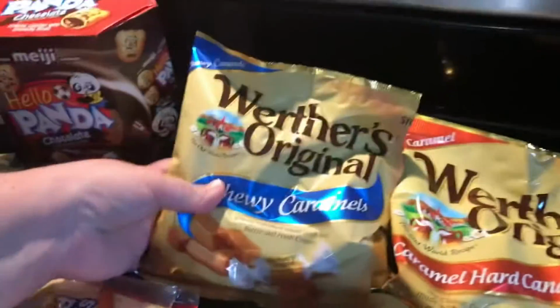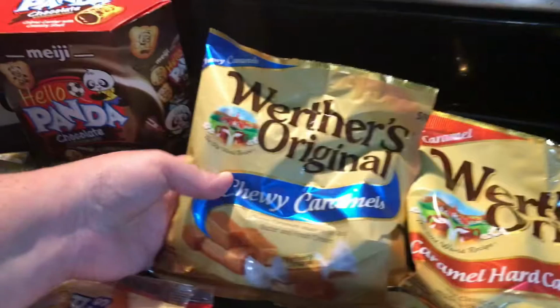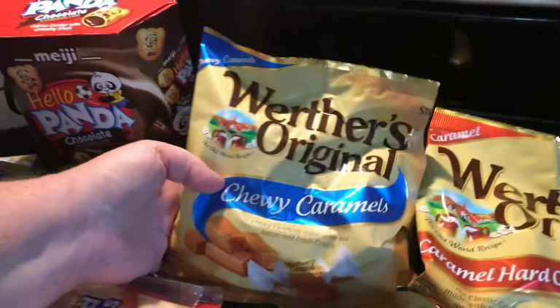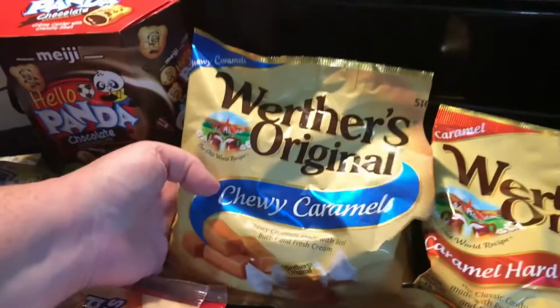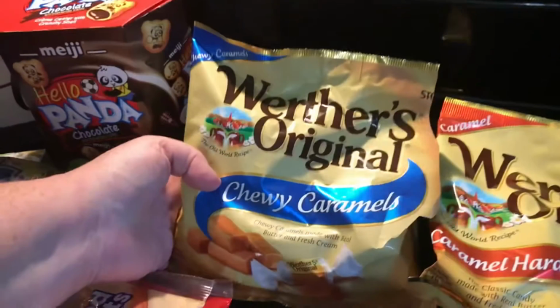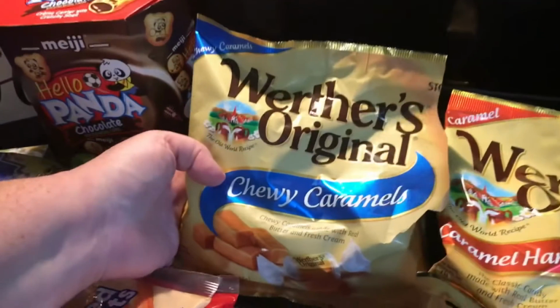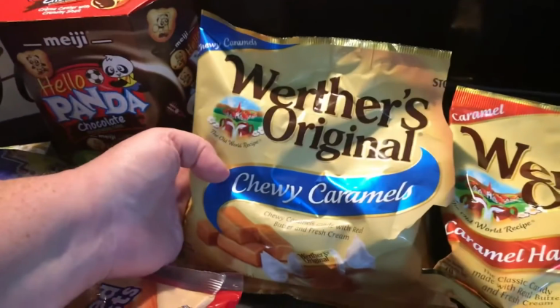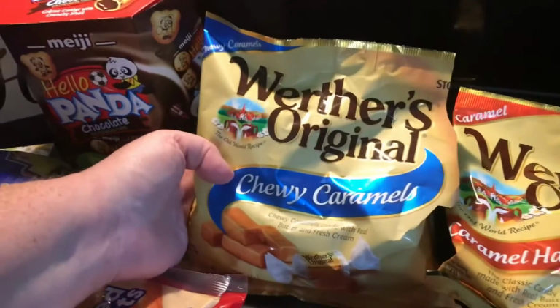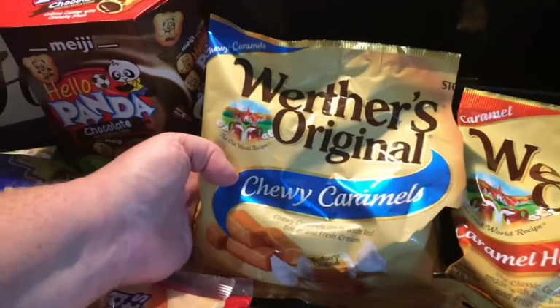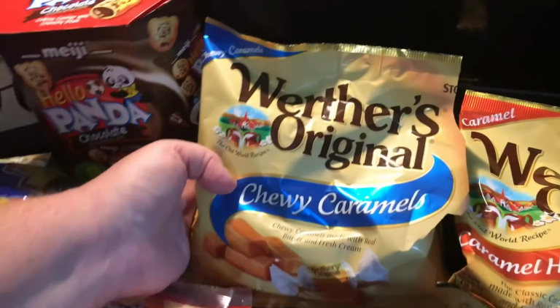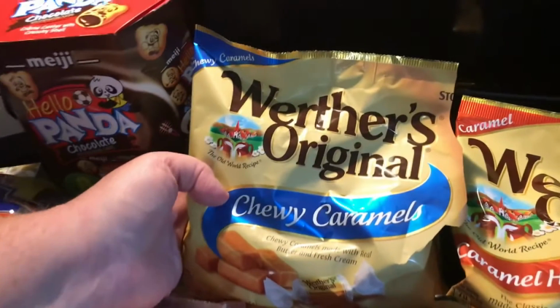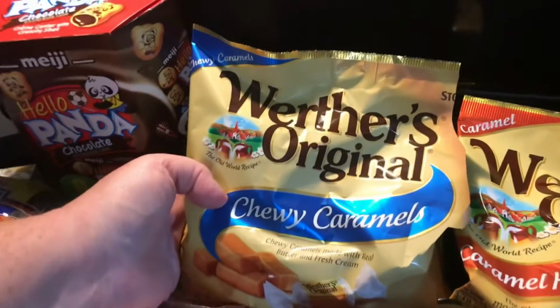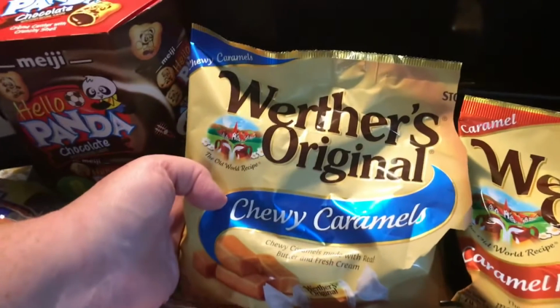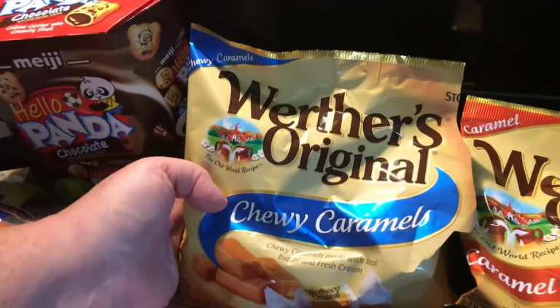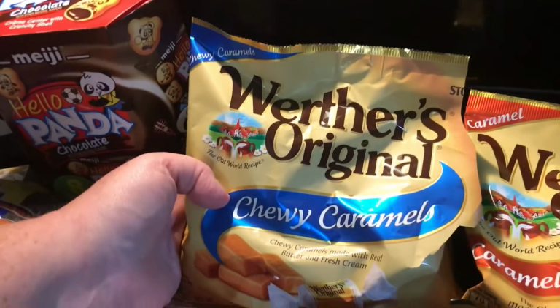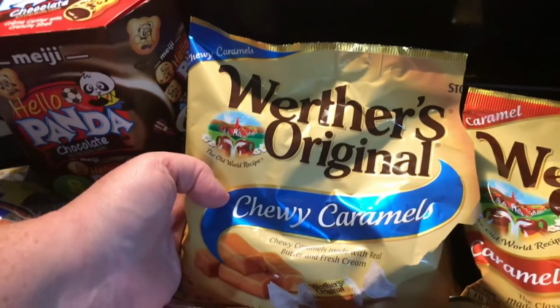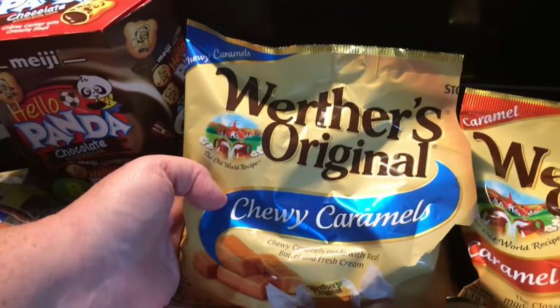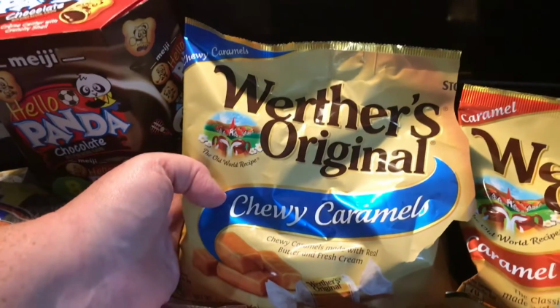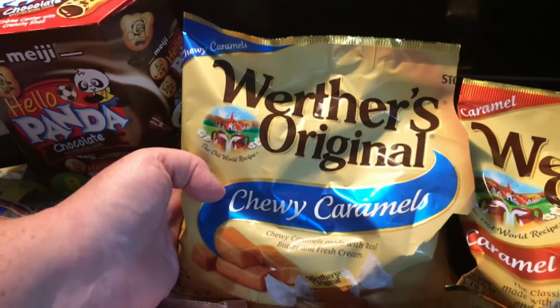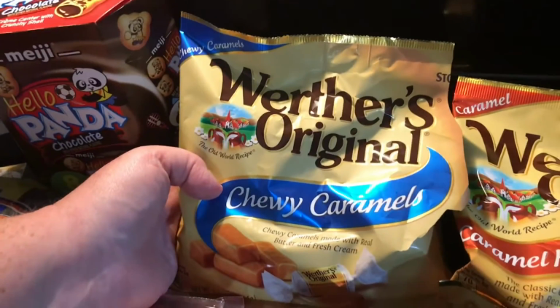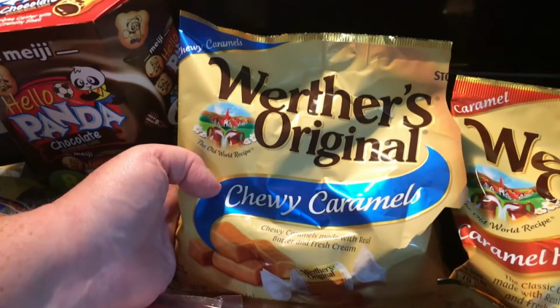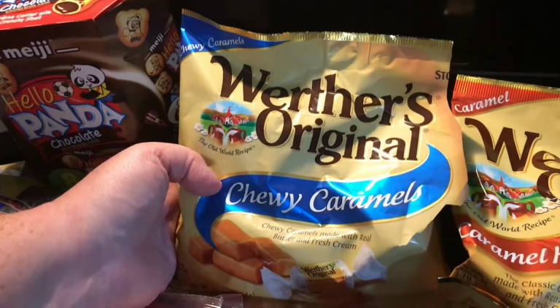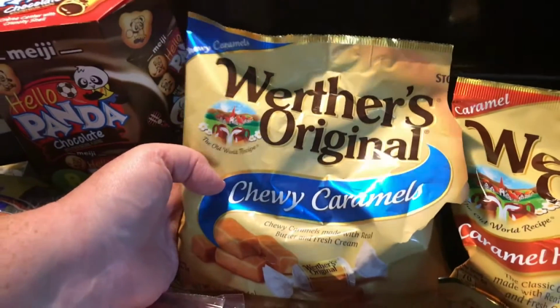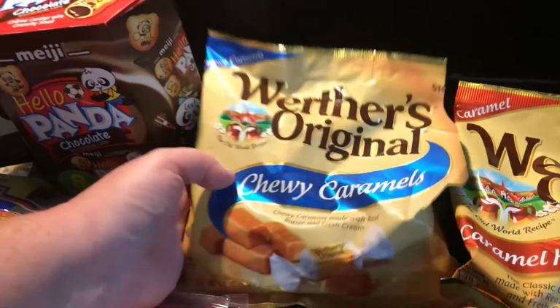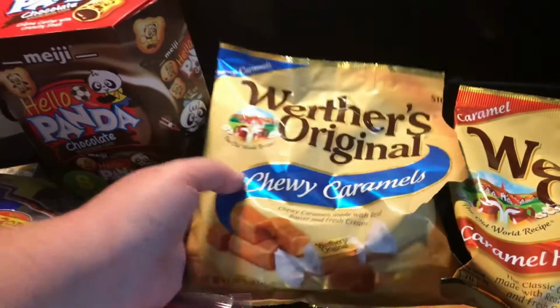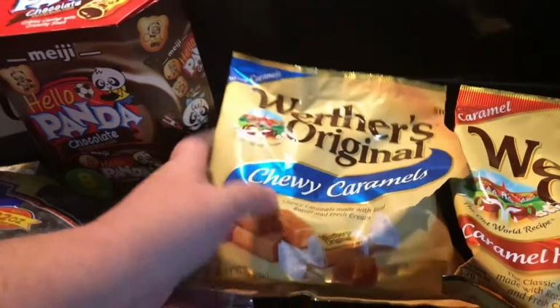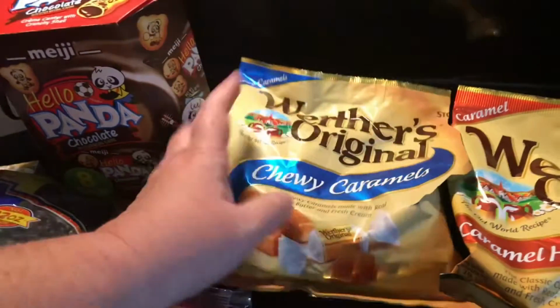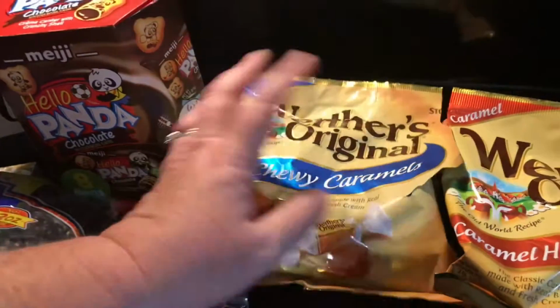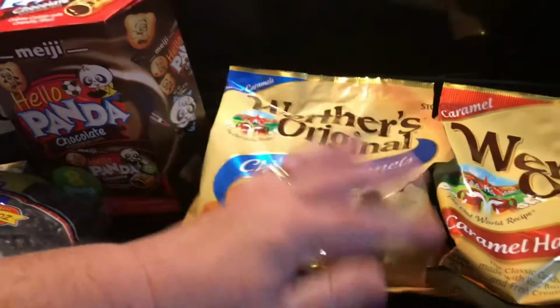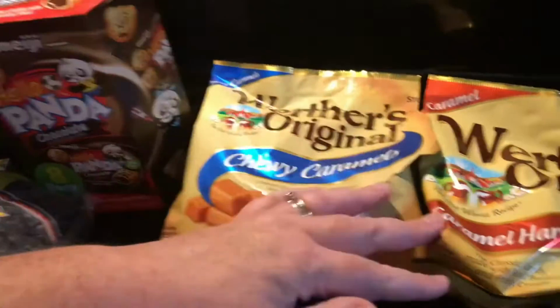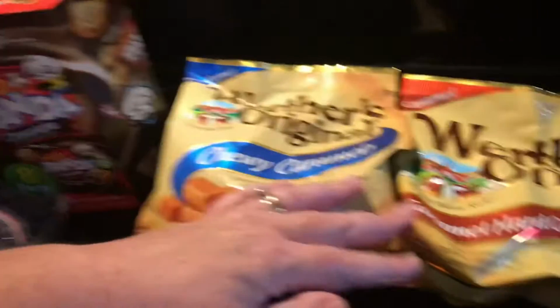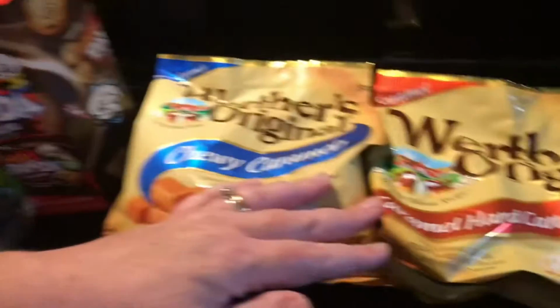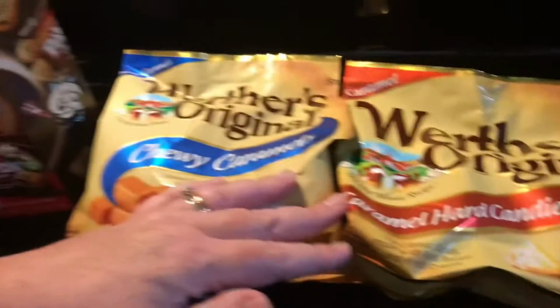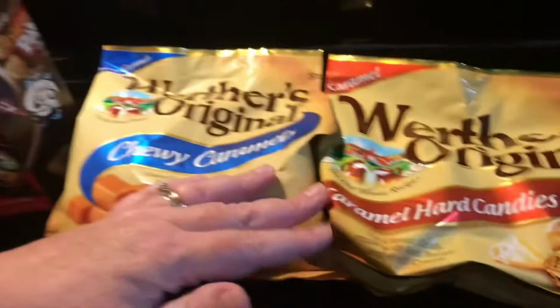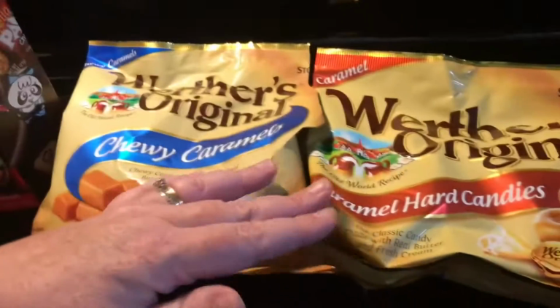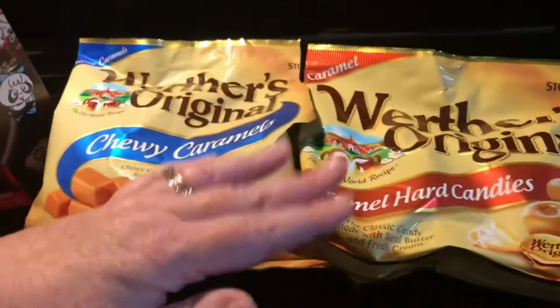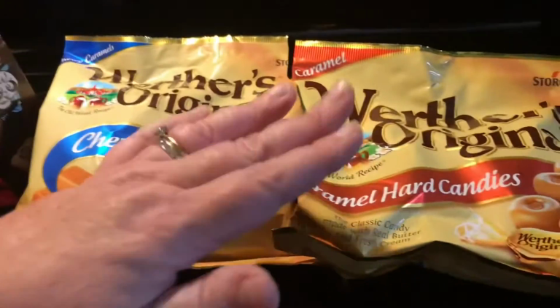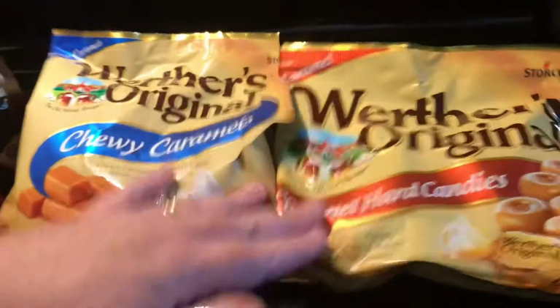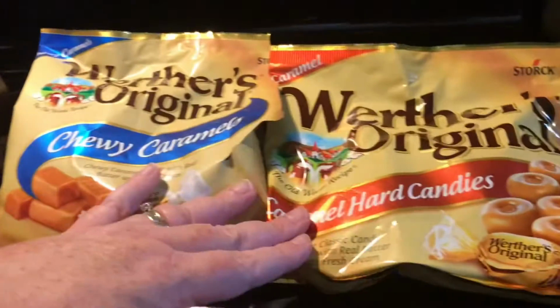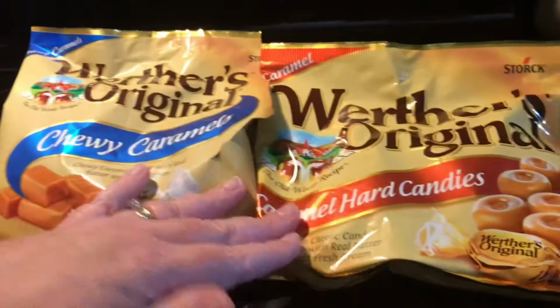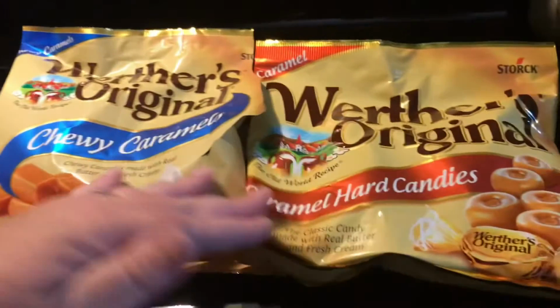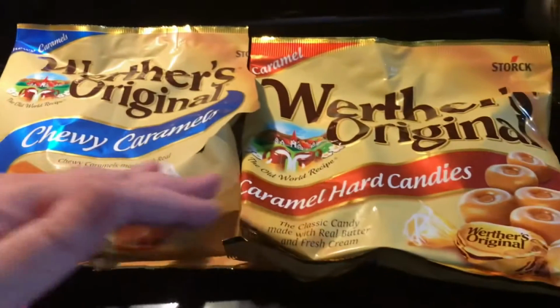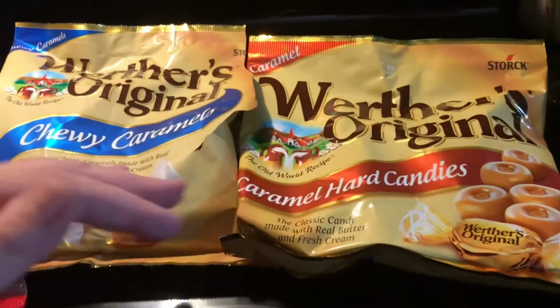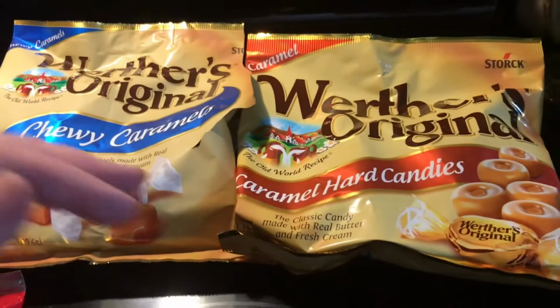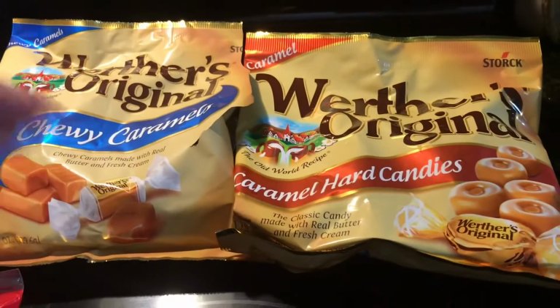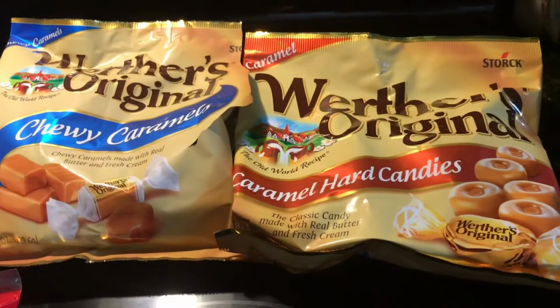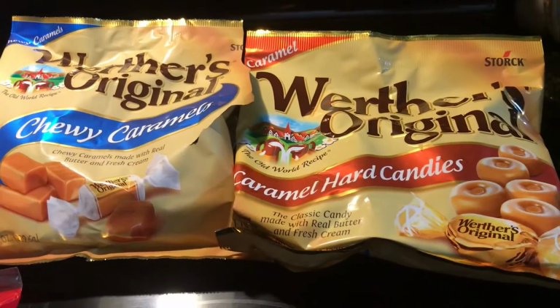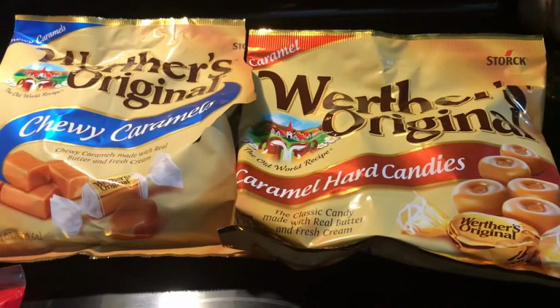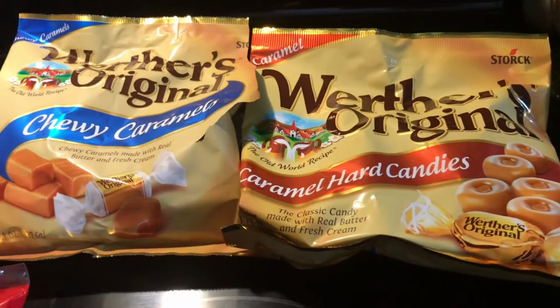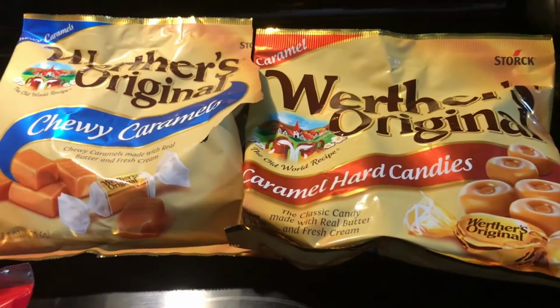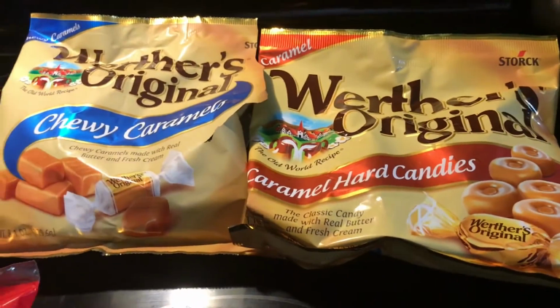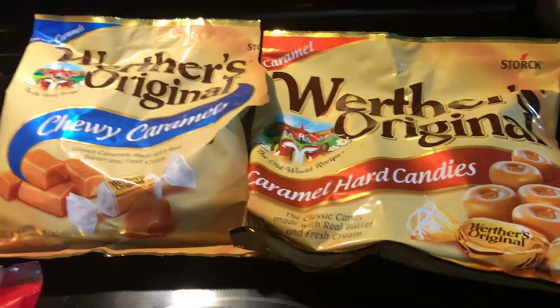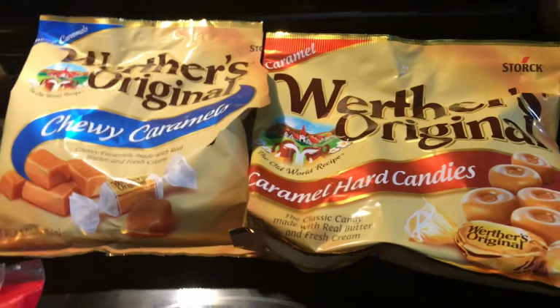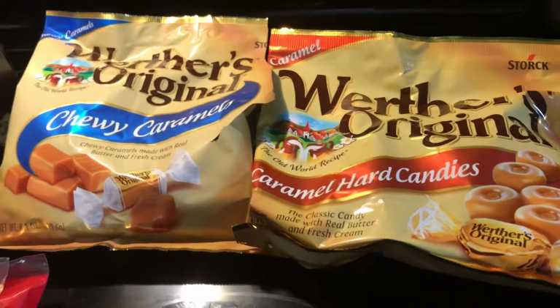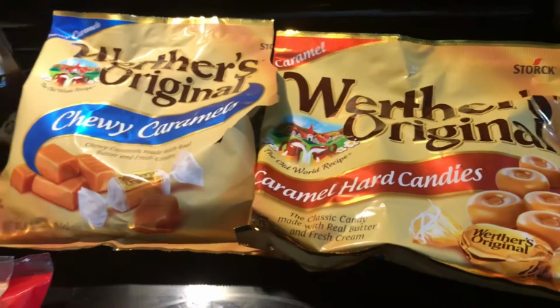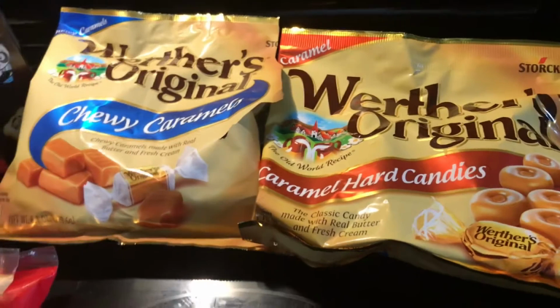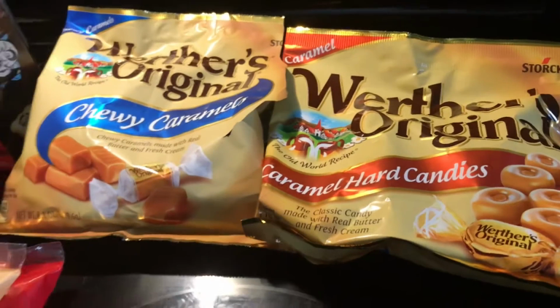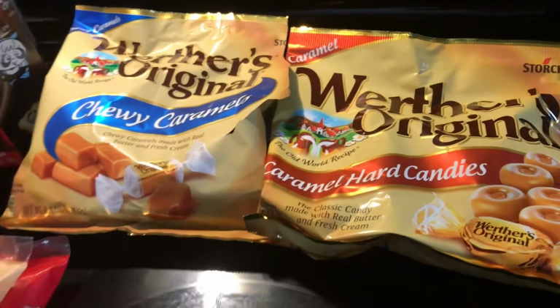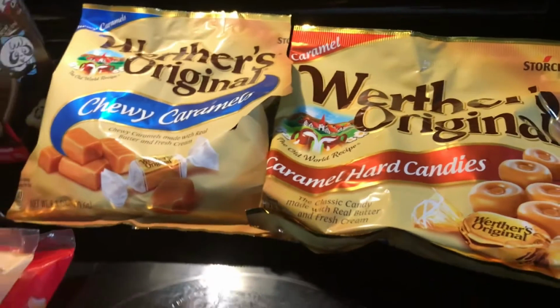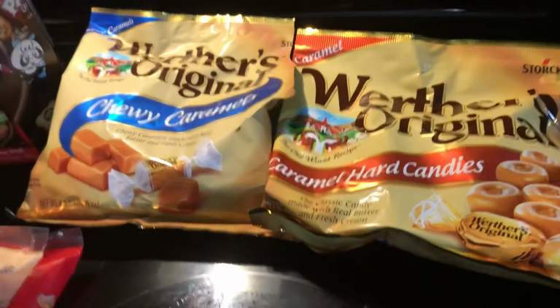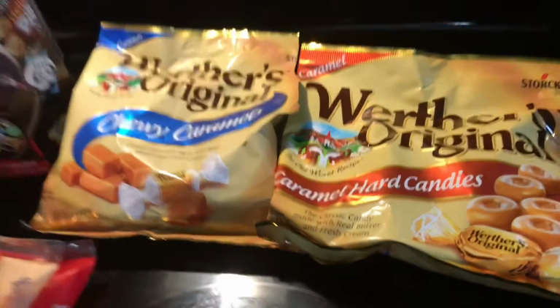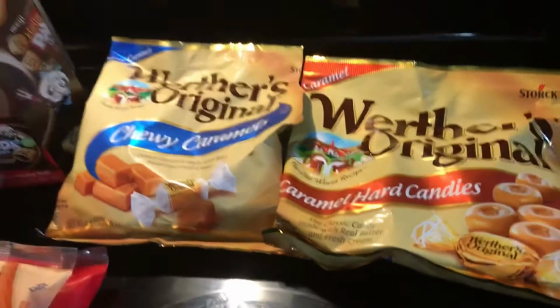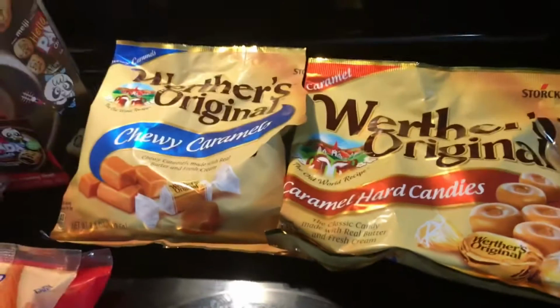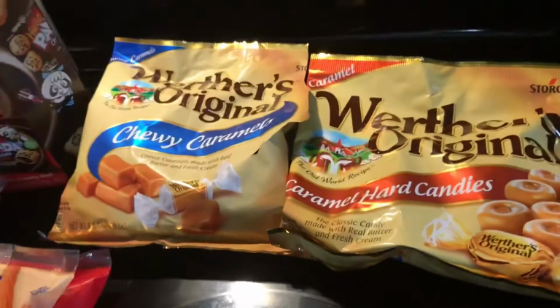We also got the original Chewy hard candy for $3.49.